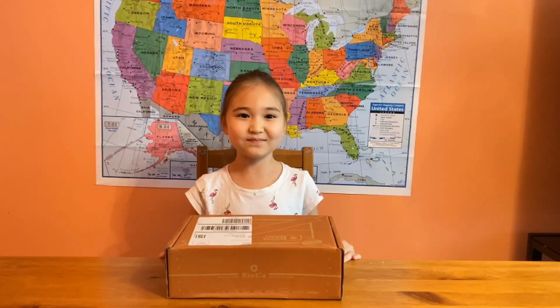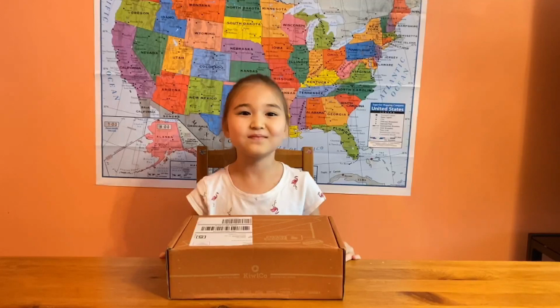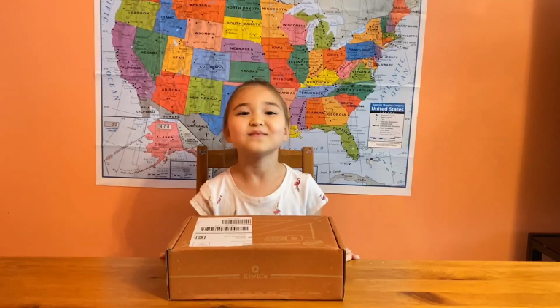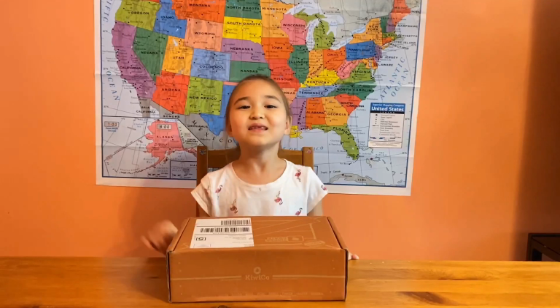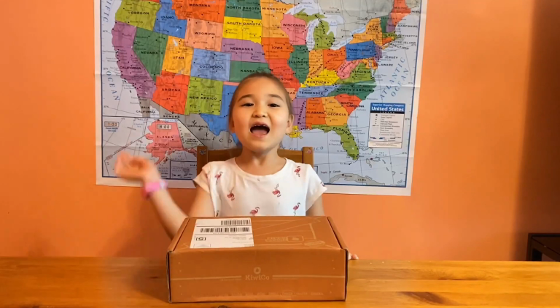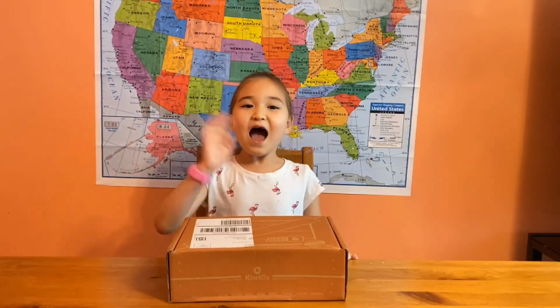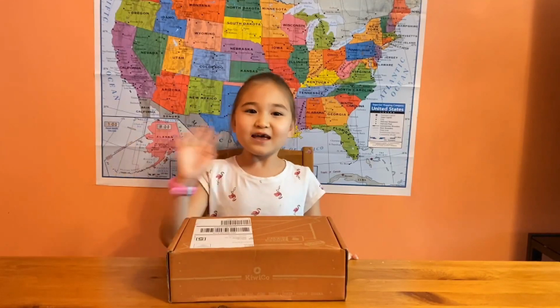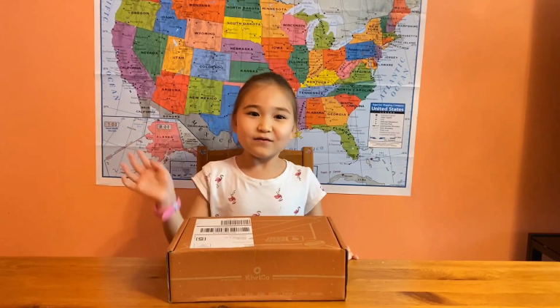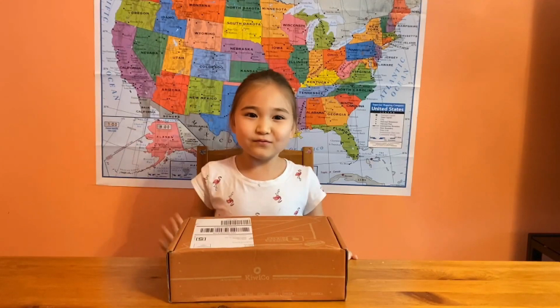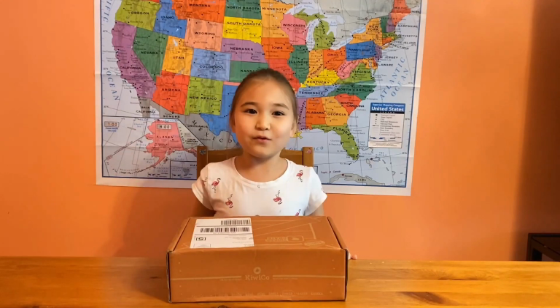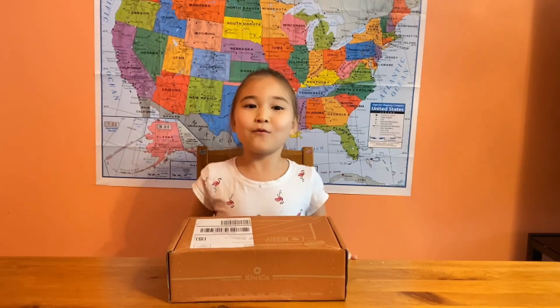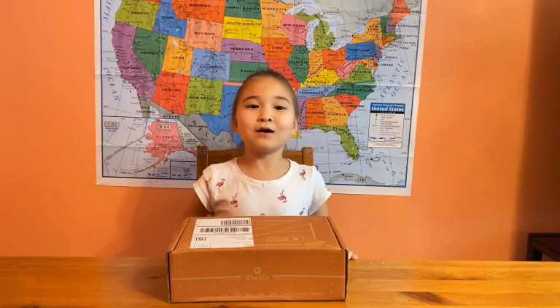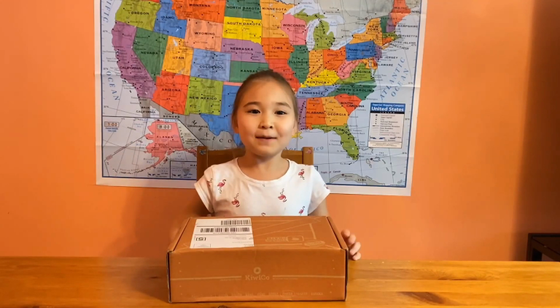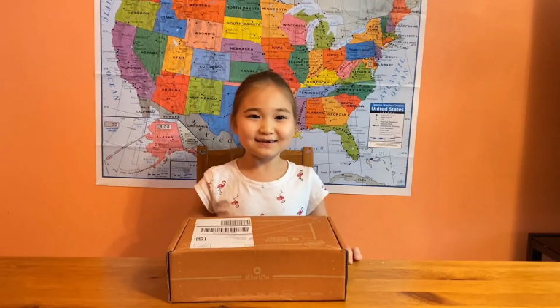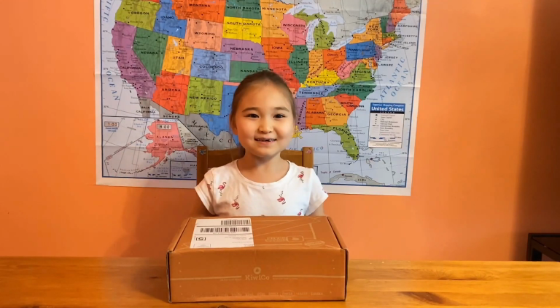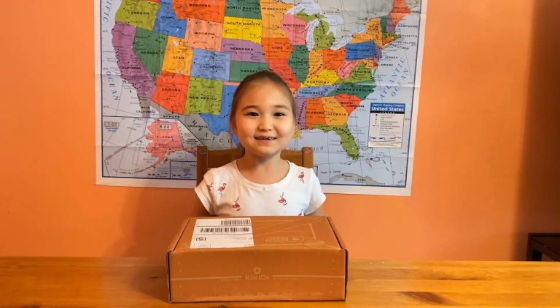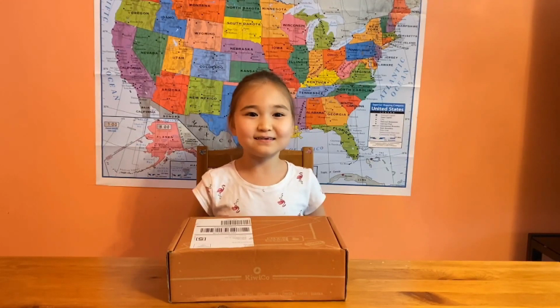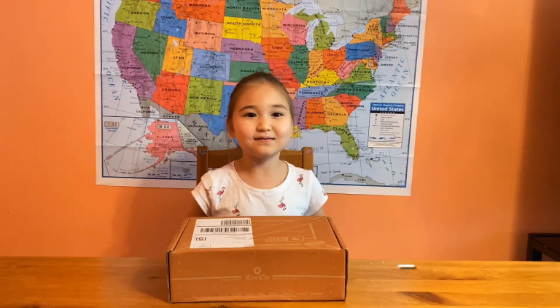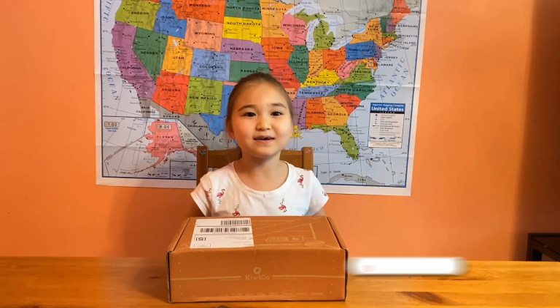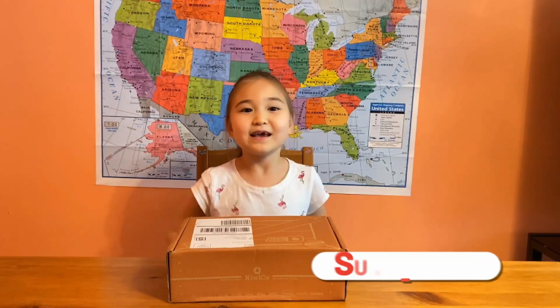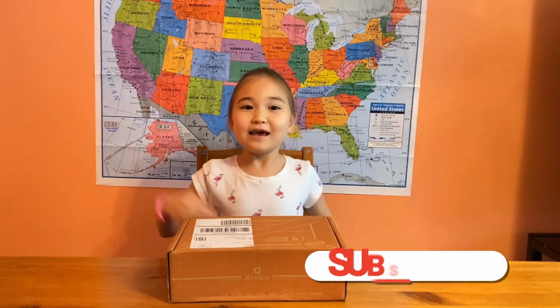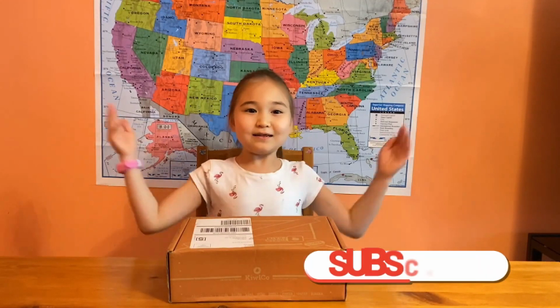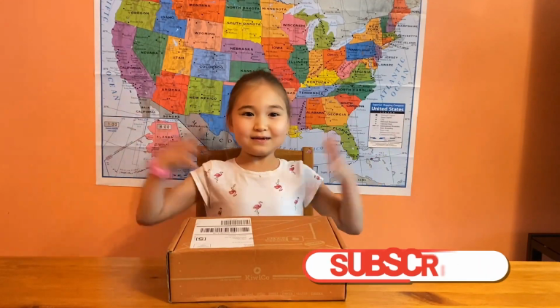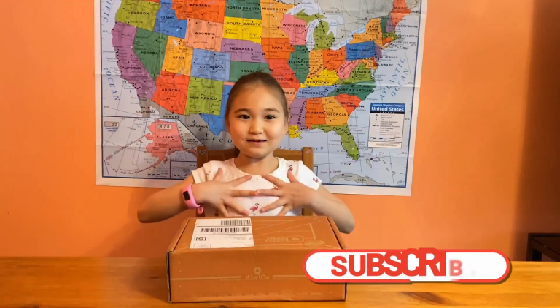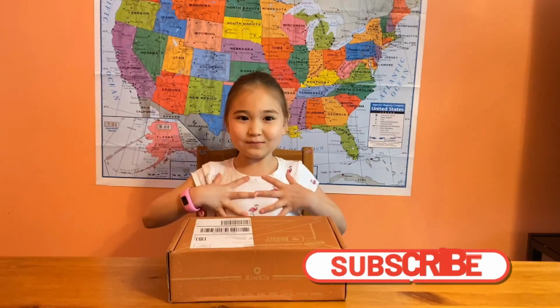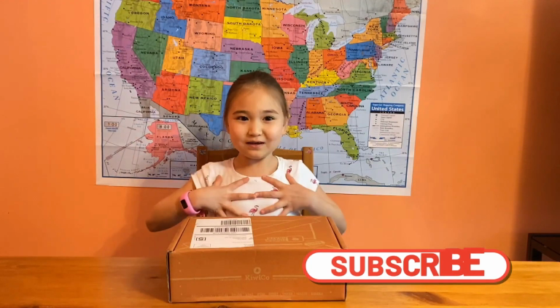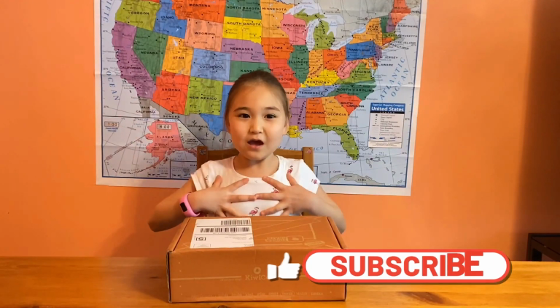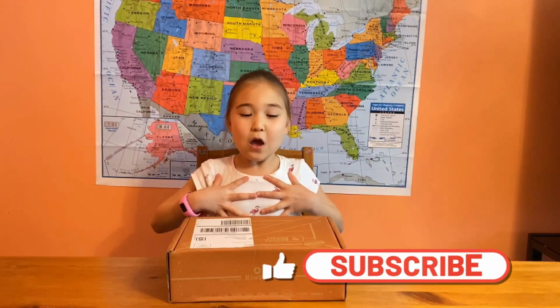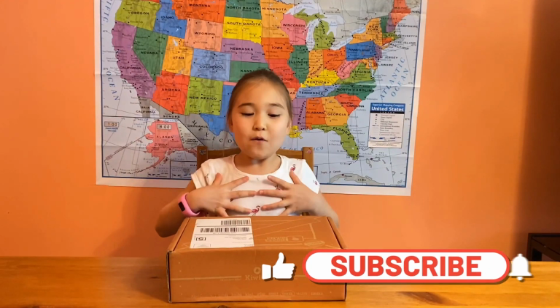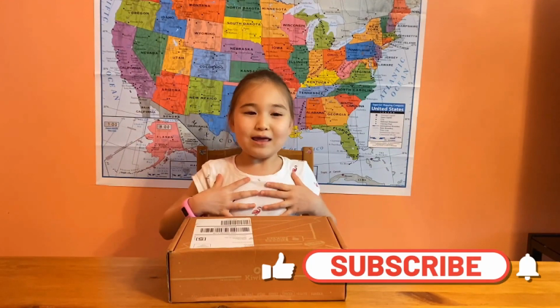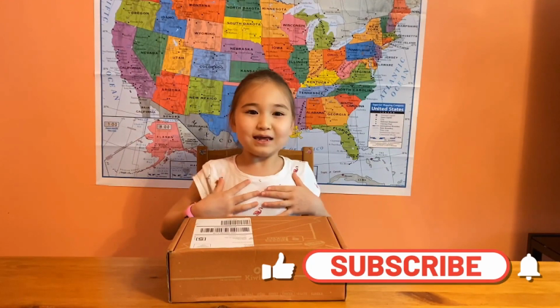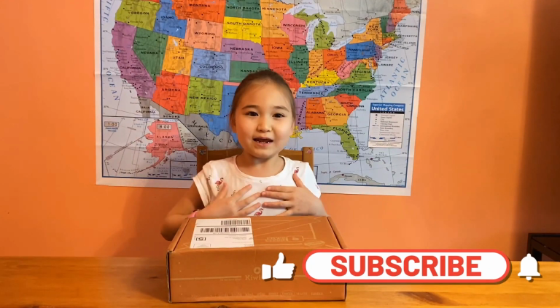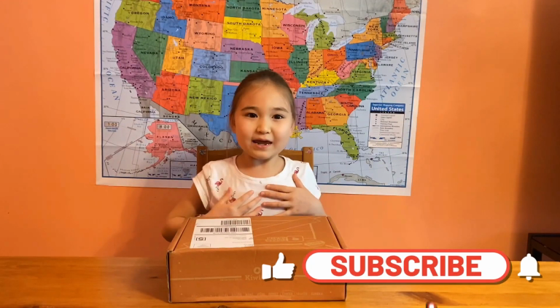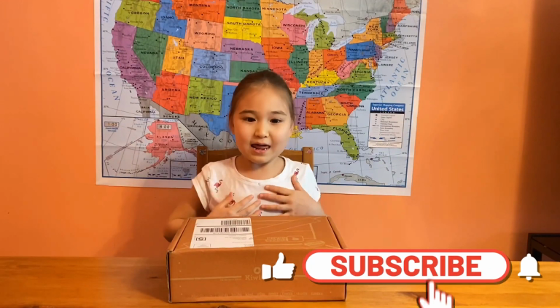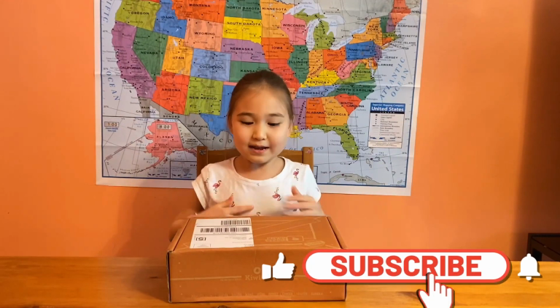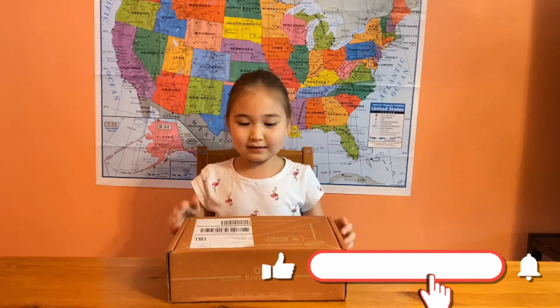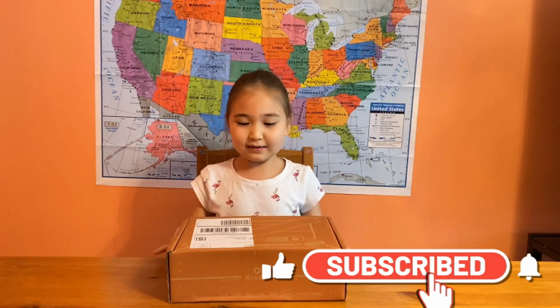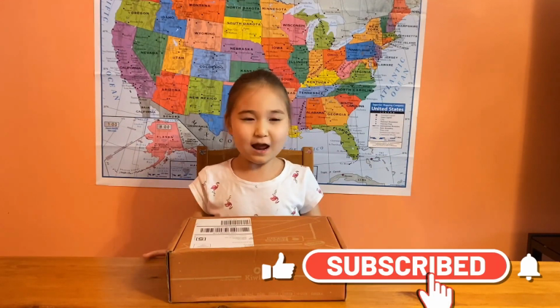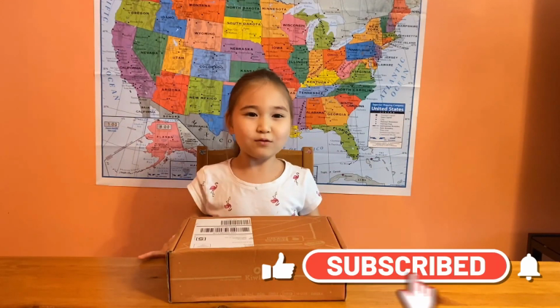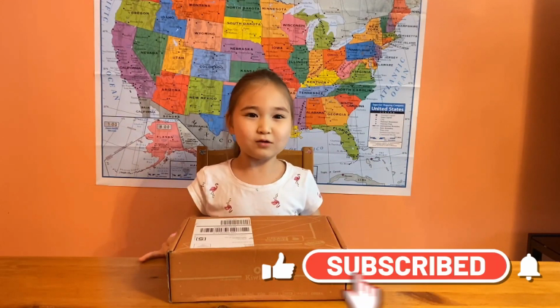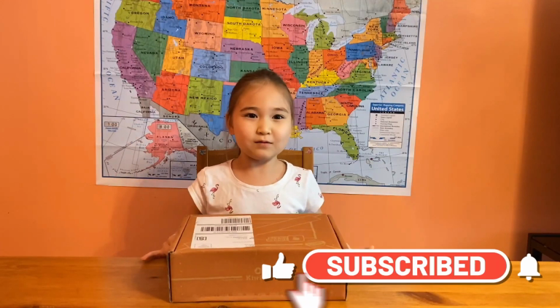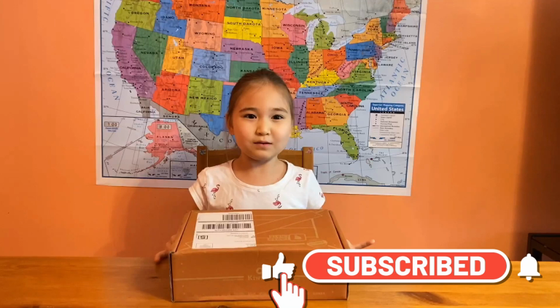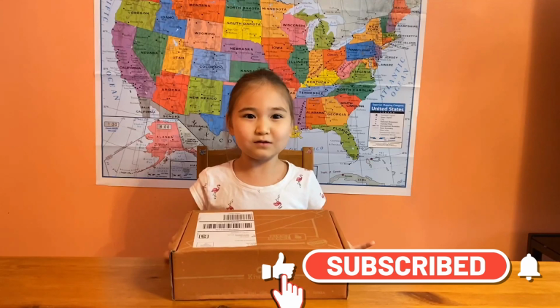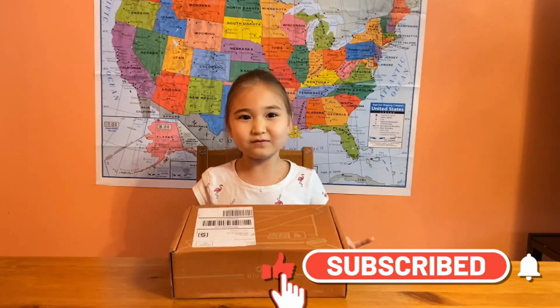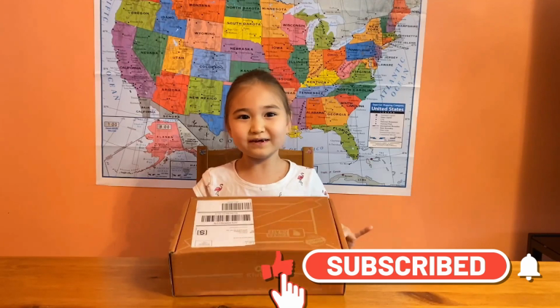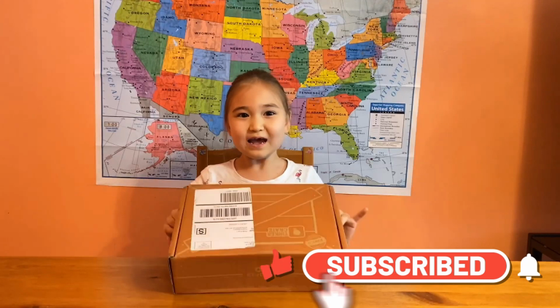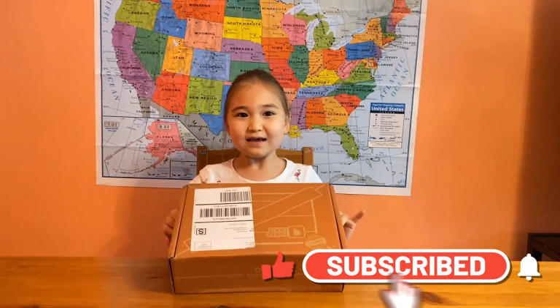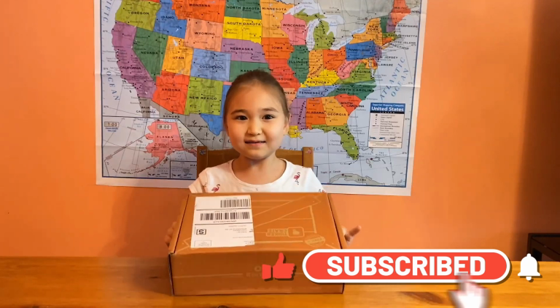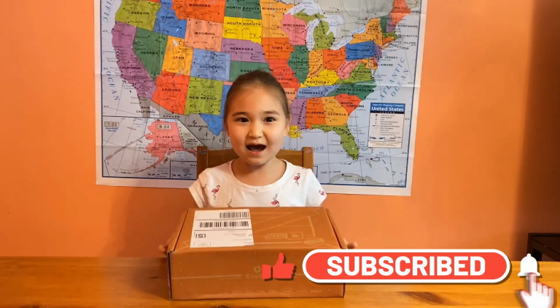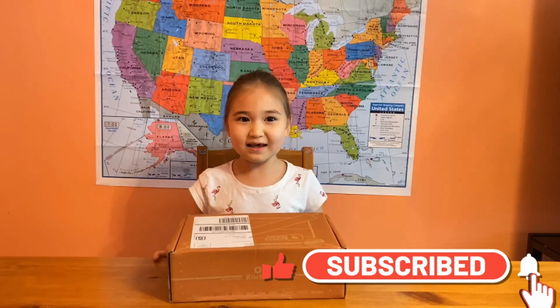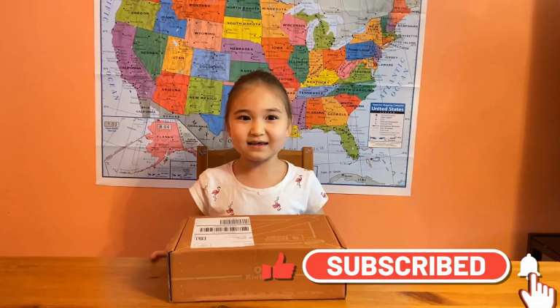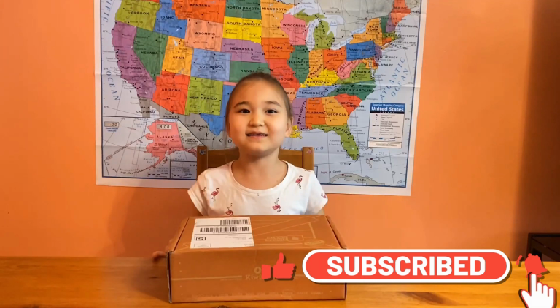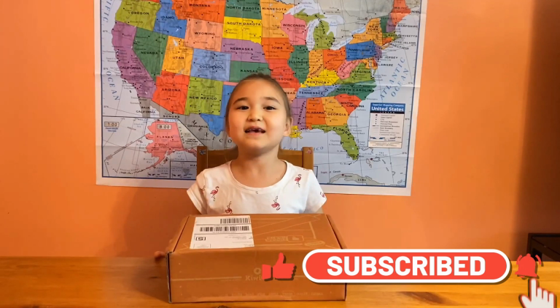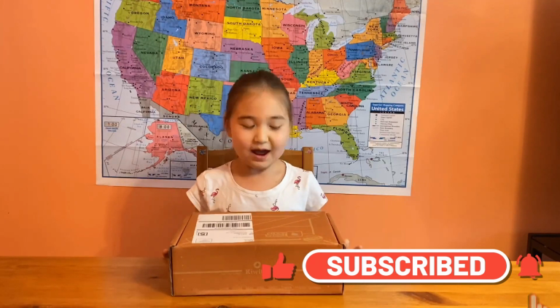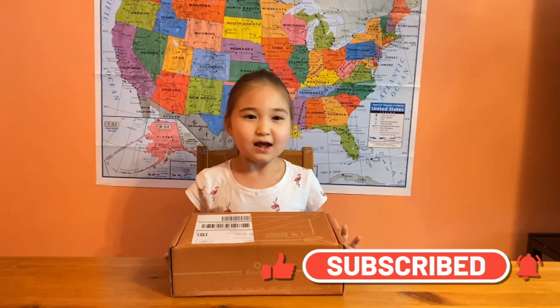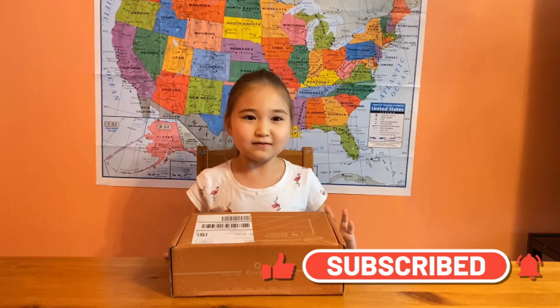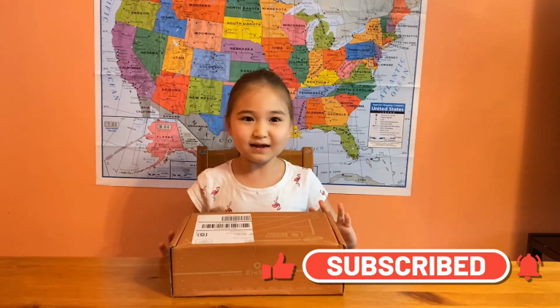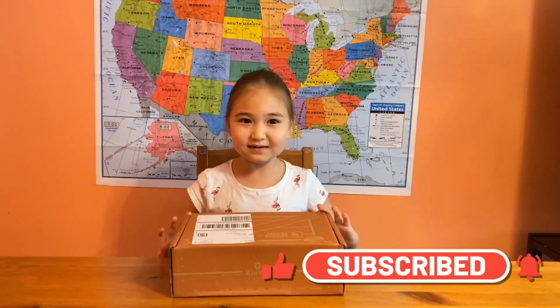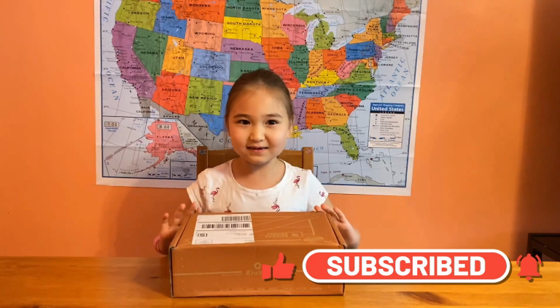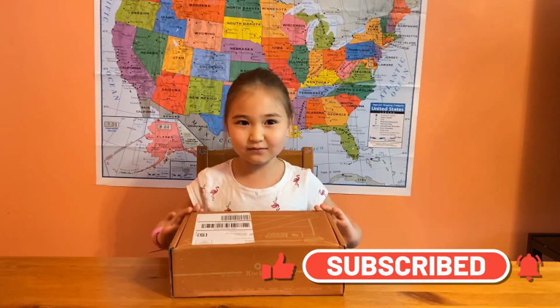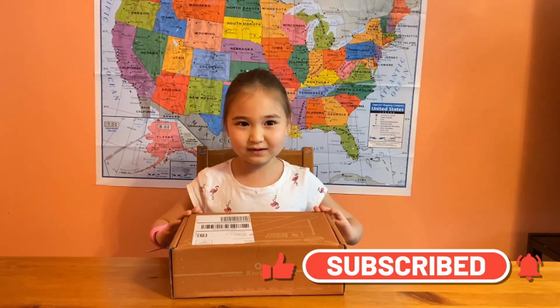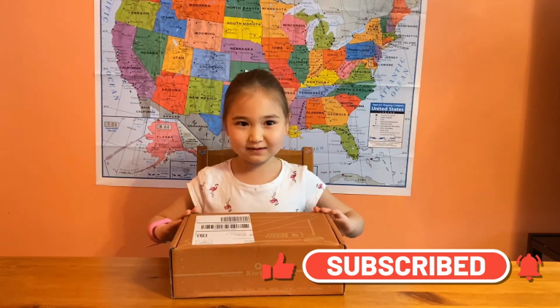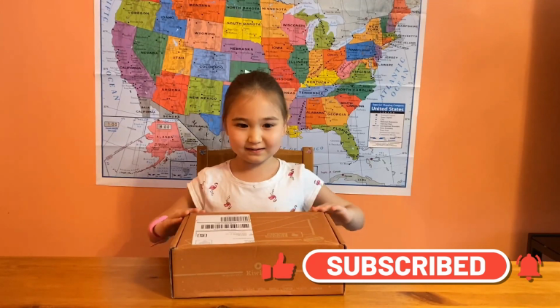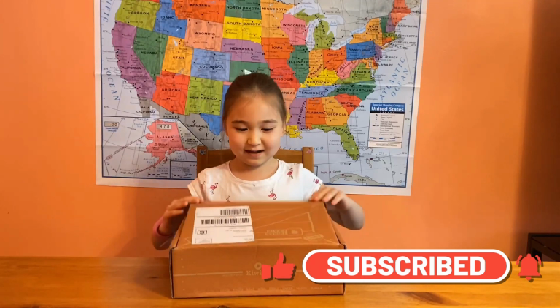Hi everyone, welcome back to KidsTV. It's me, Riley and I again and today we're going to be doing science. So let's see what's inside.